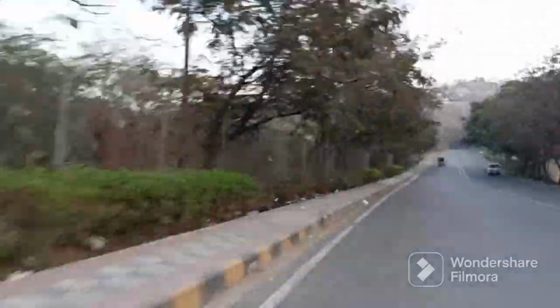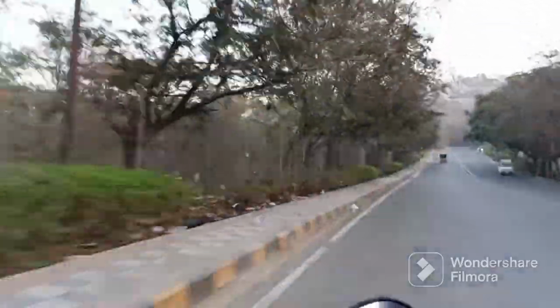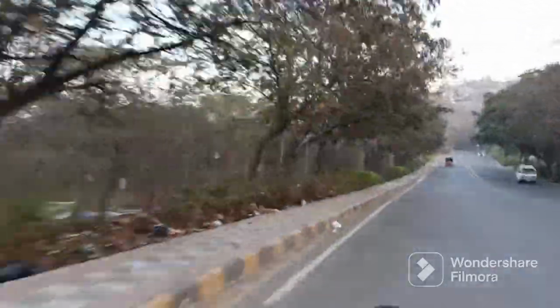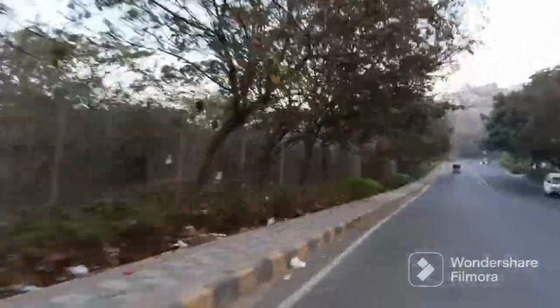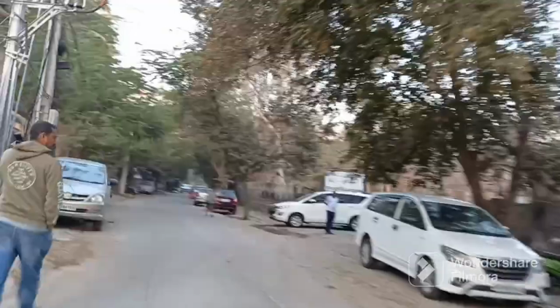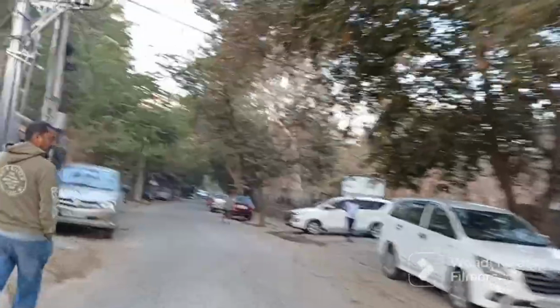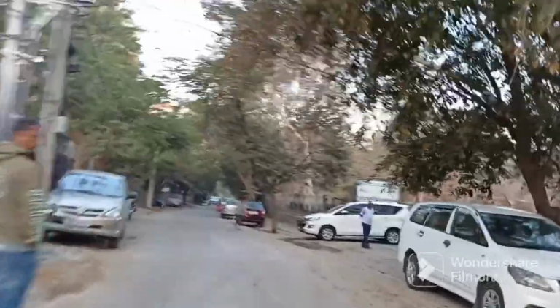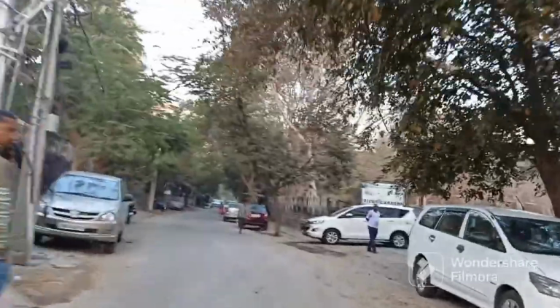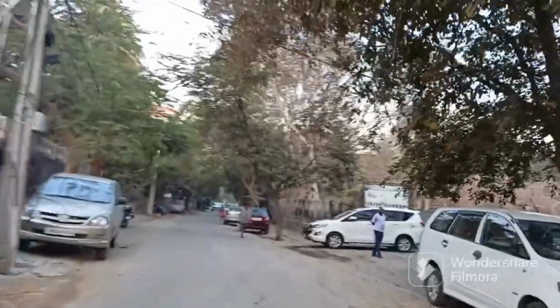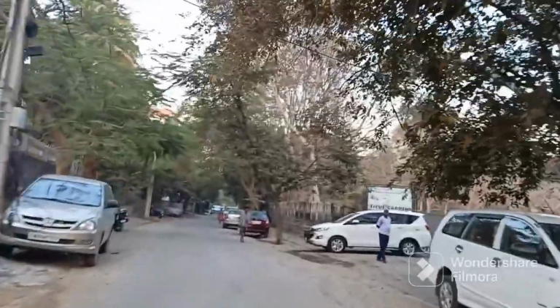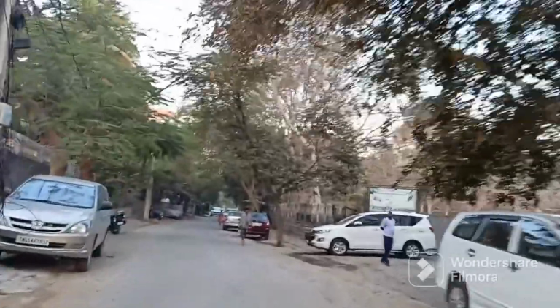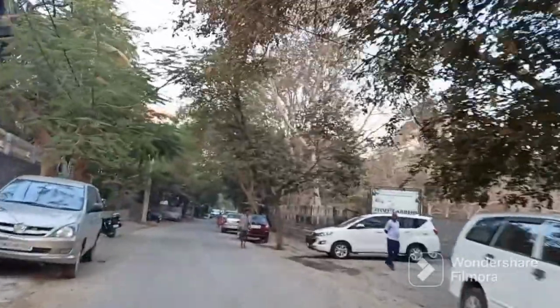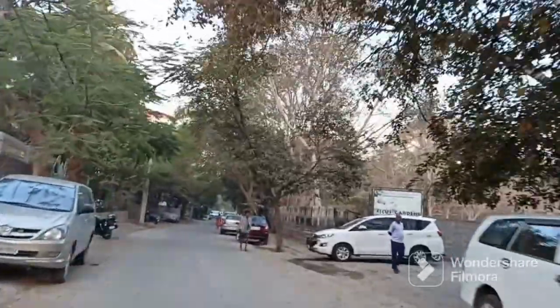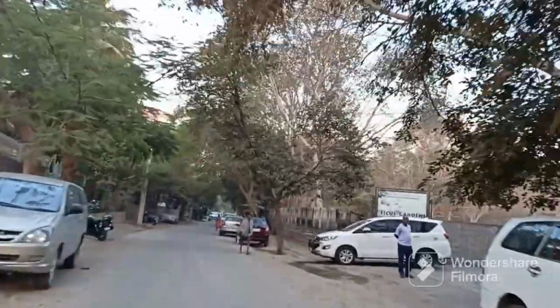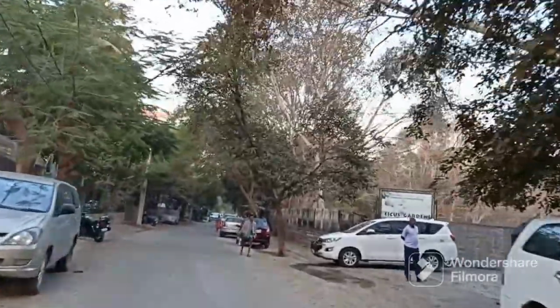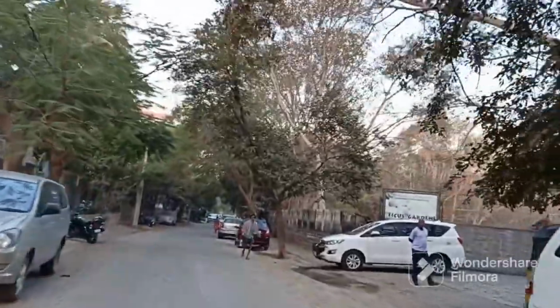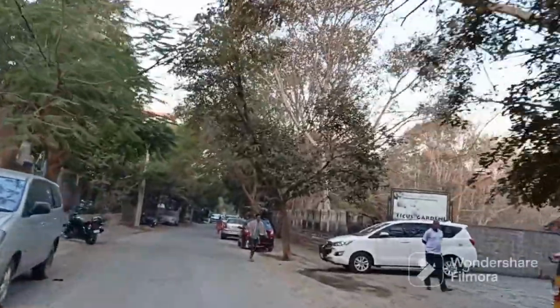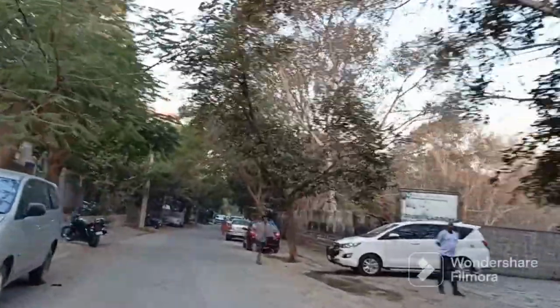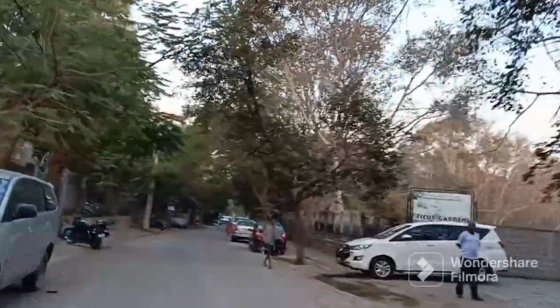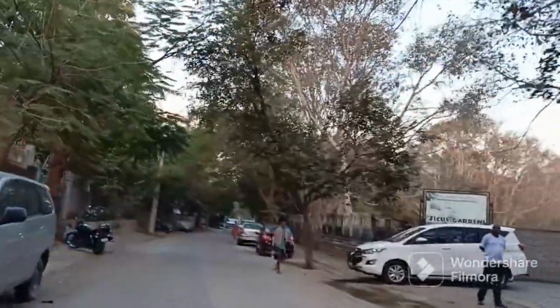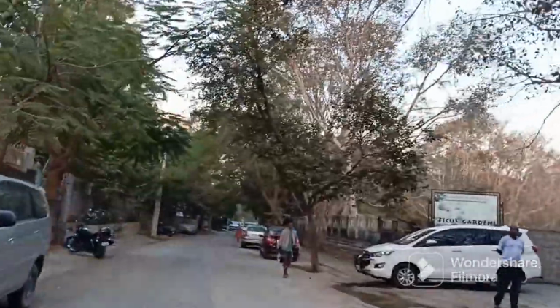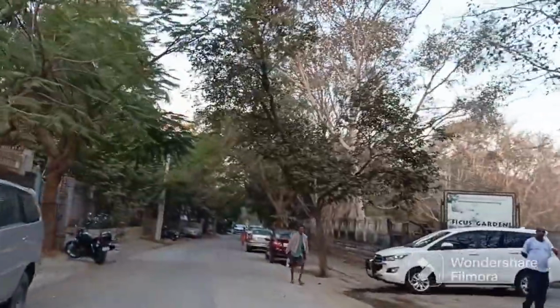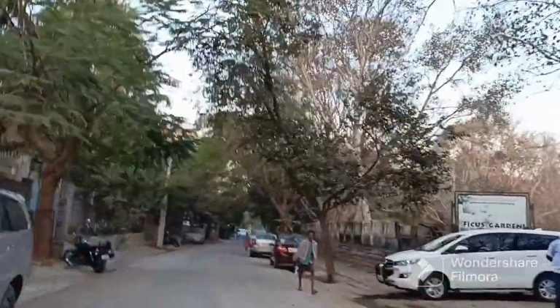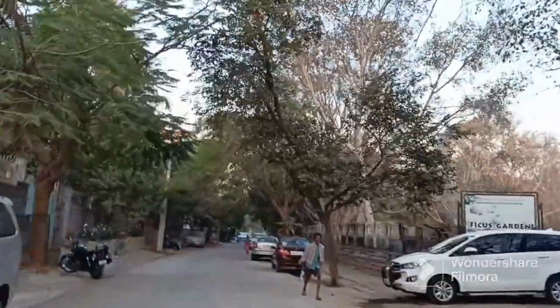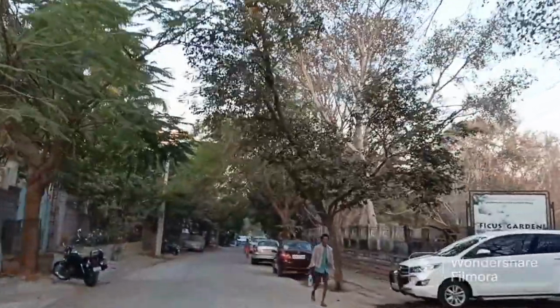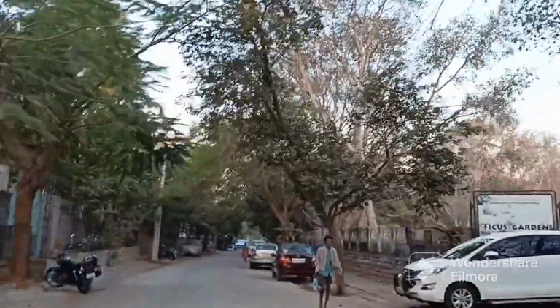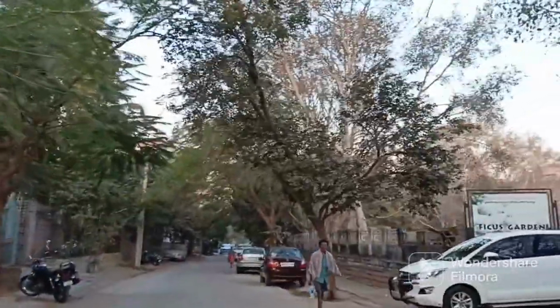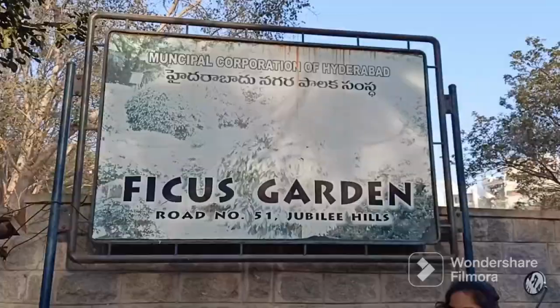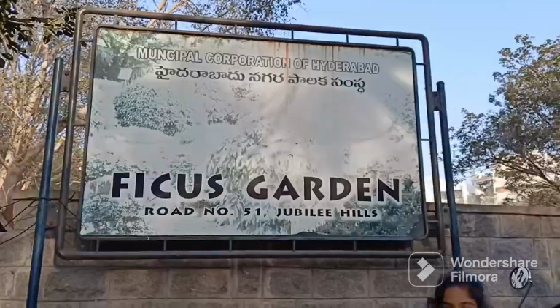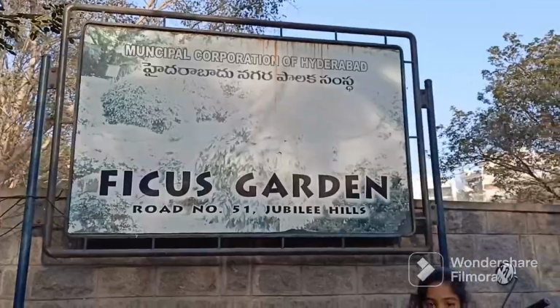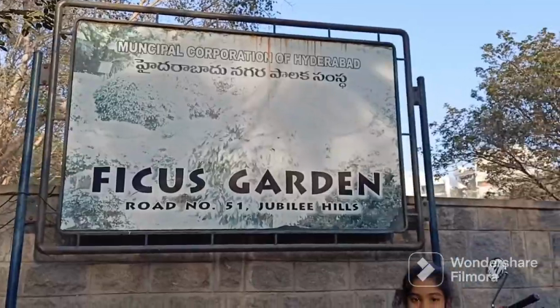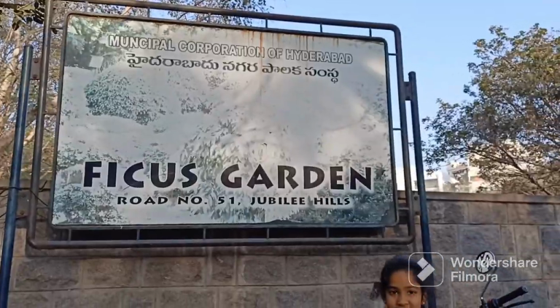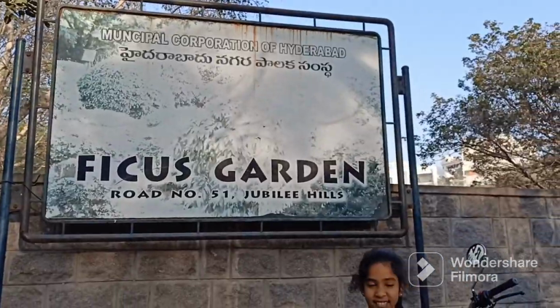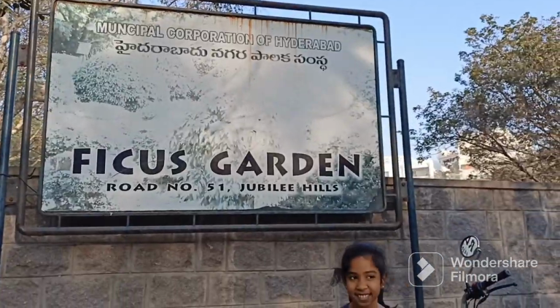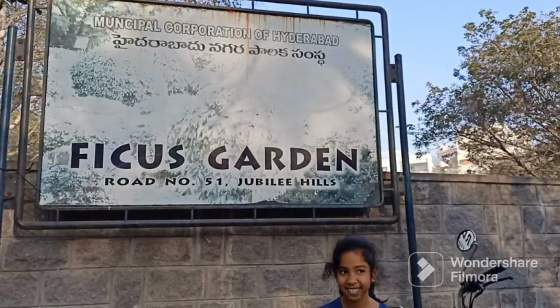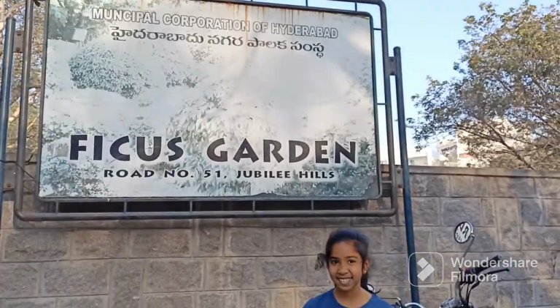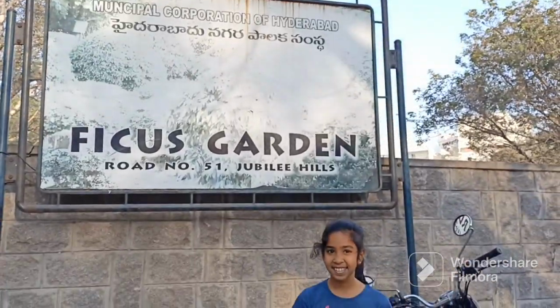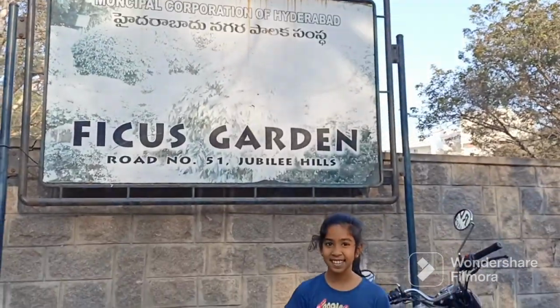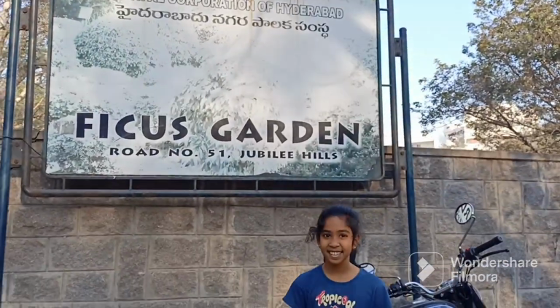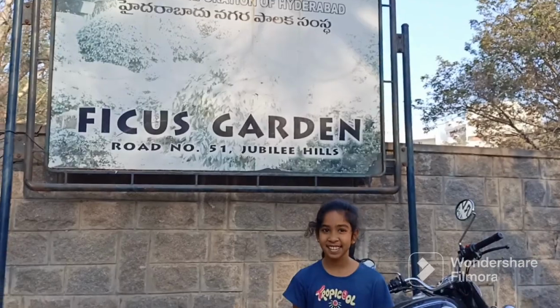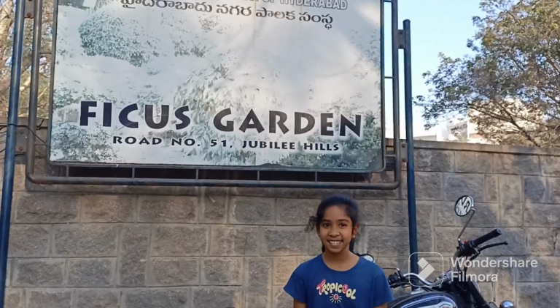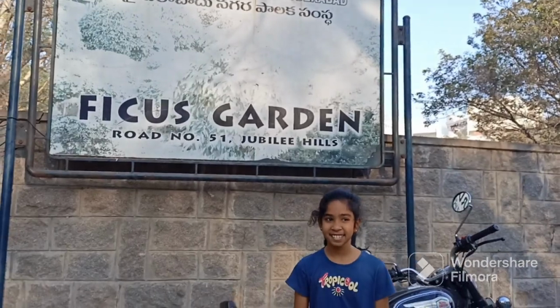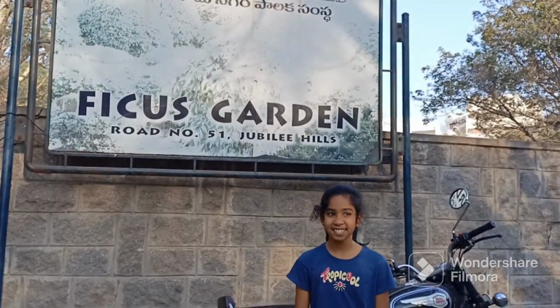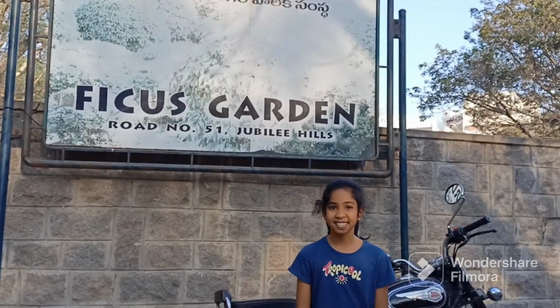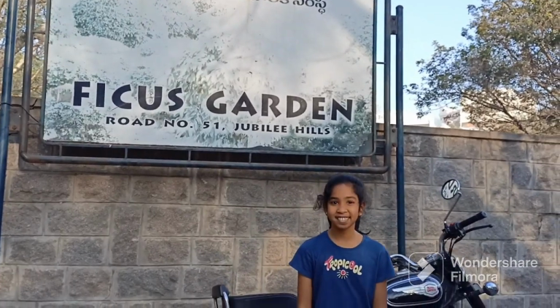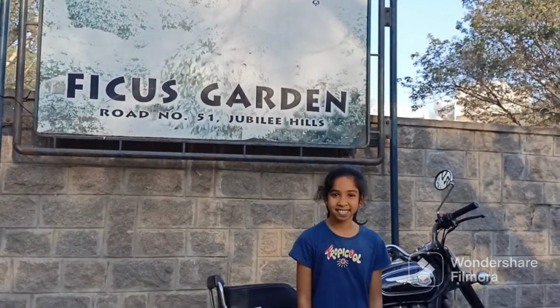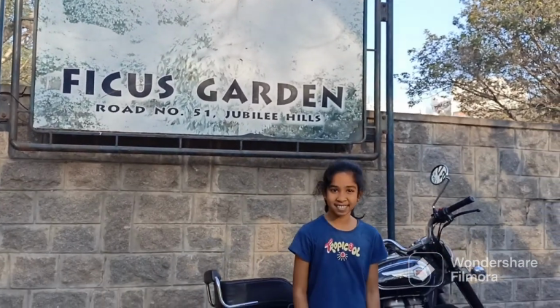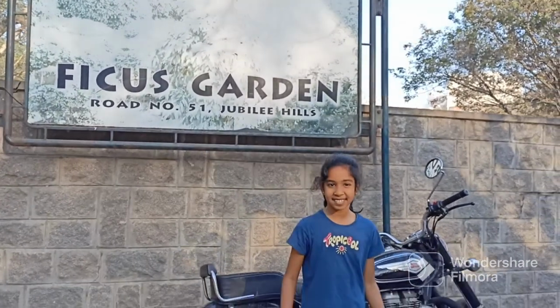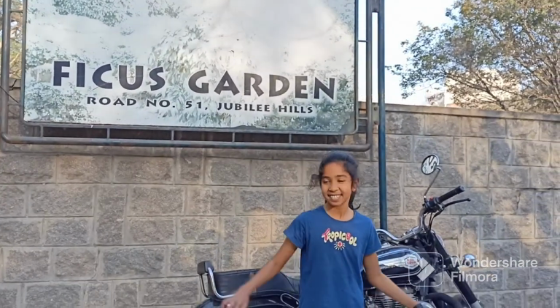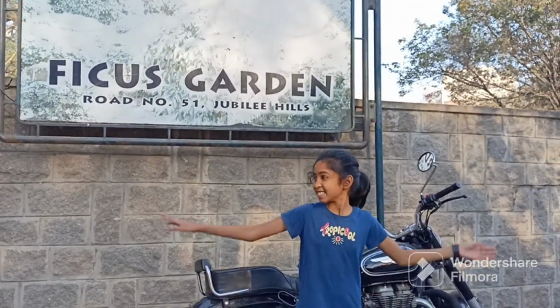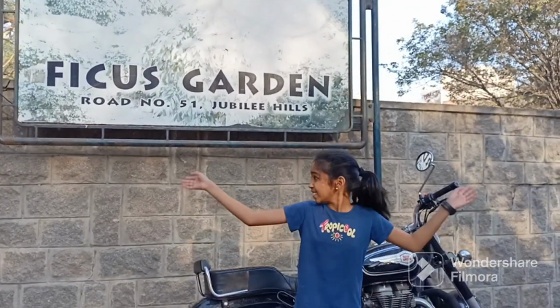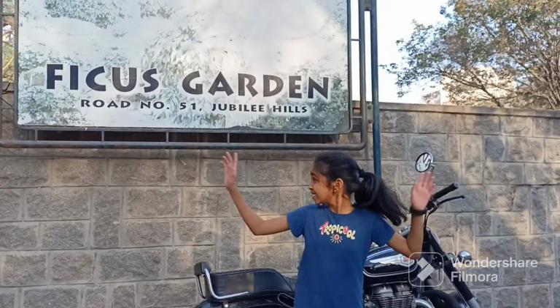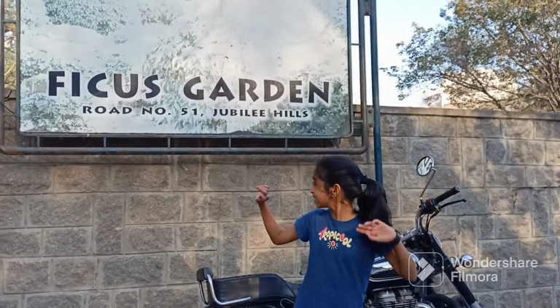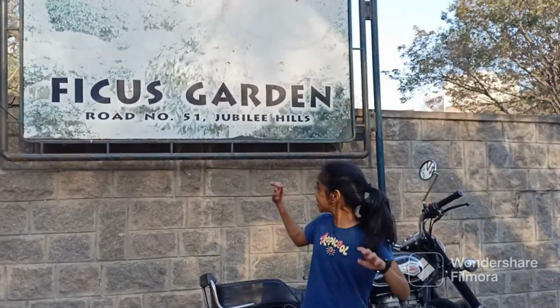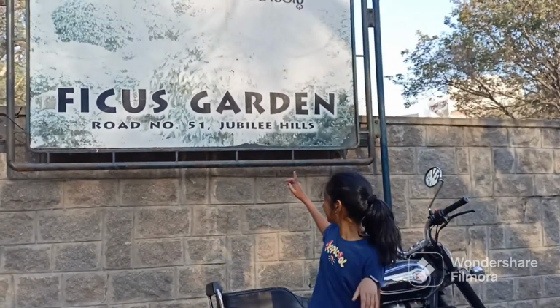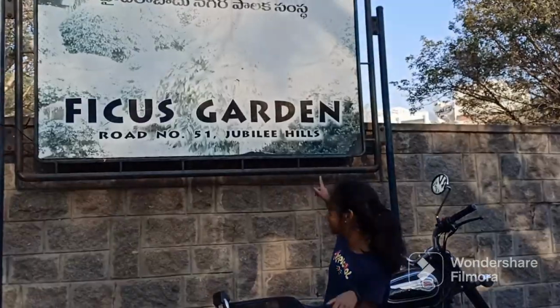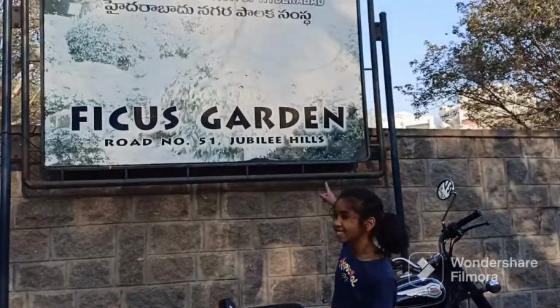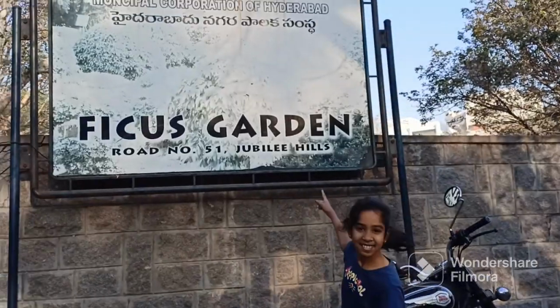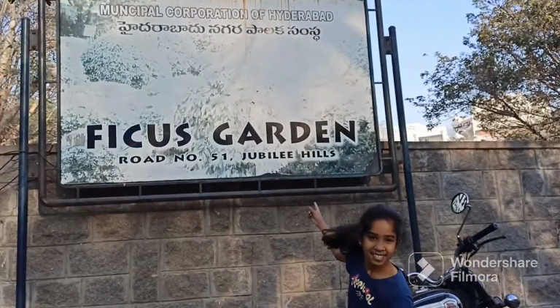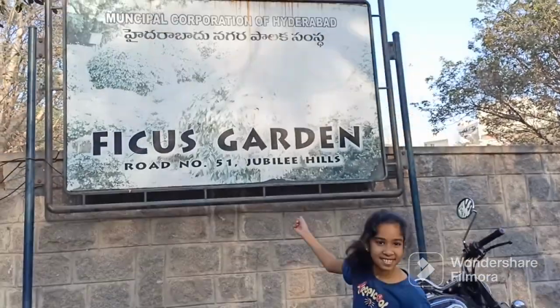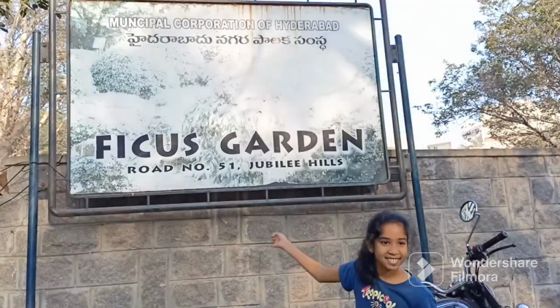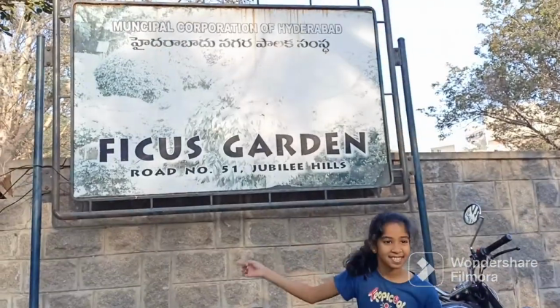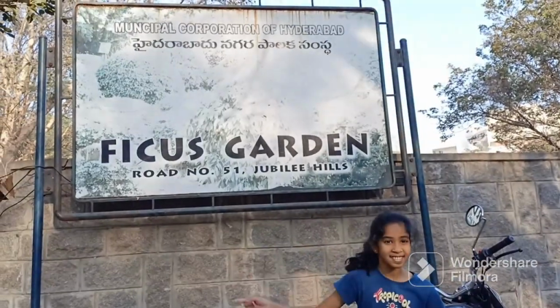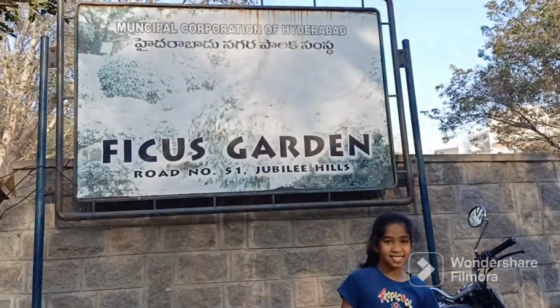The park opening time is 6 to 9. This is Fickers Garden entrance.